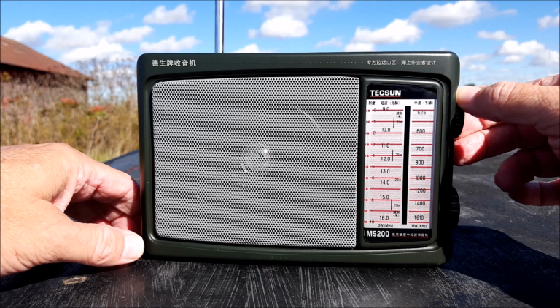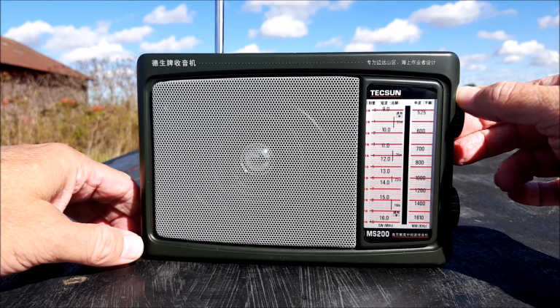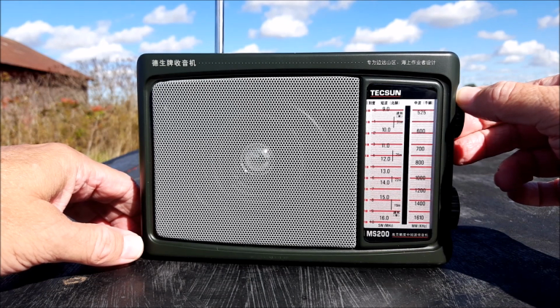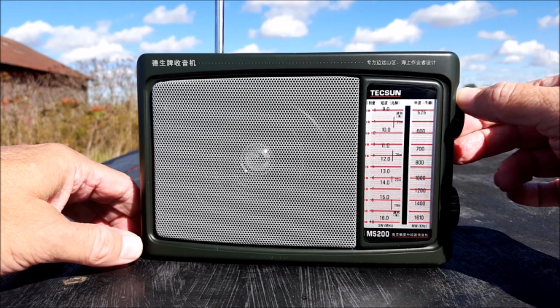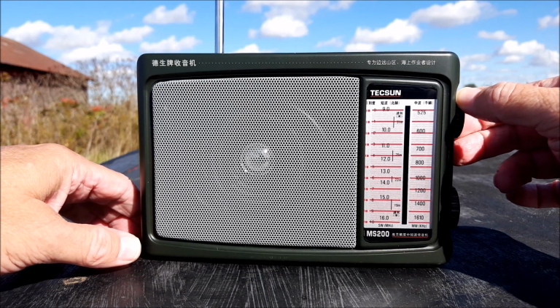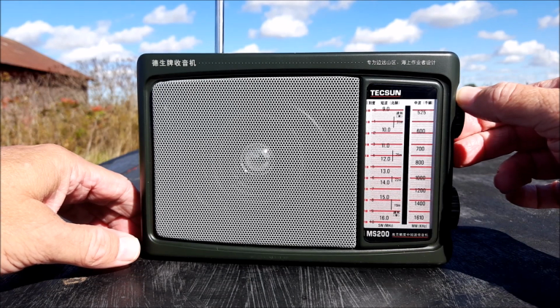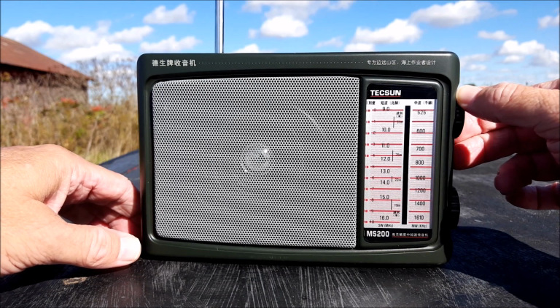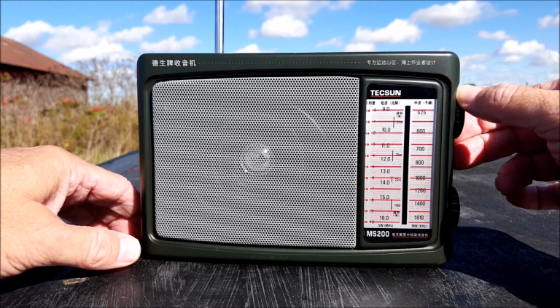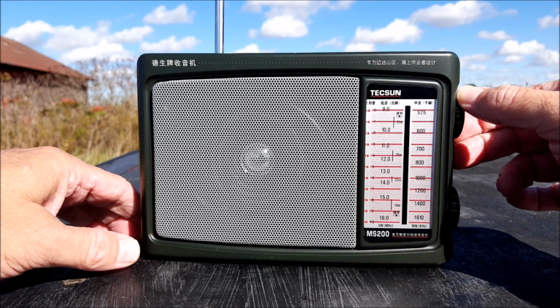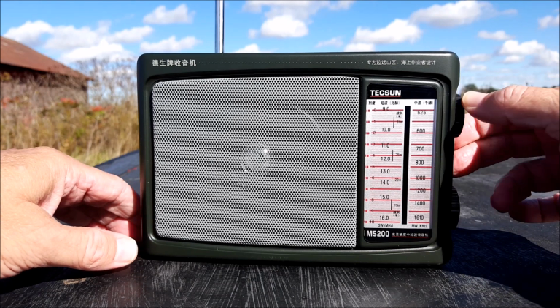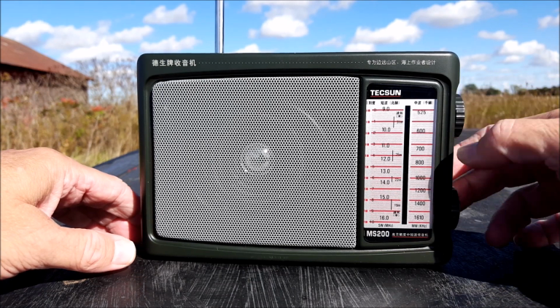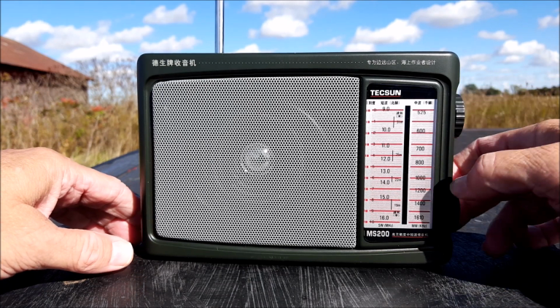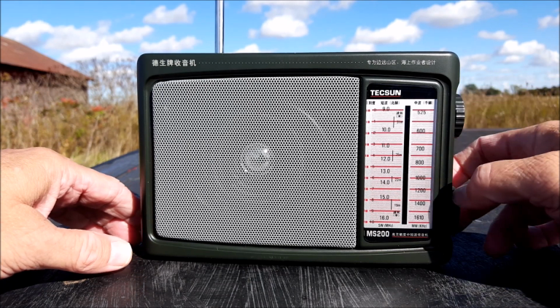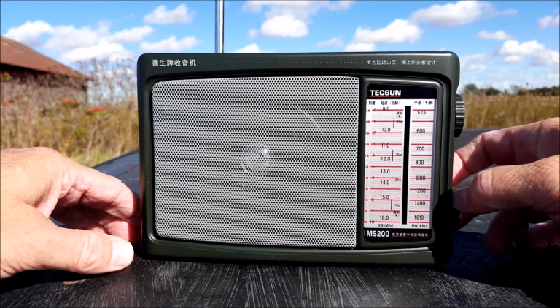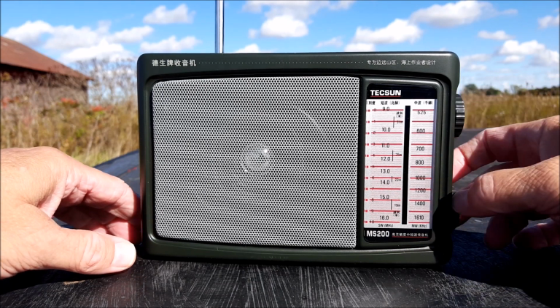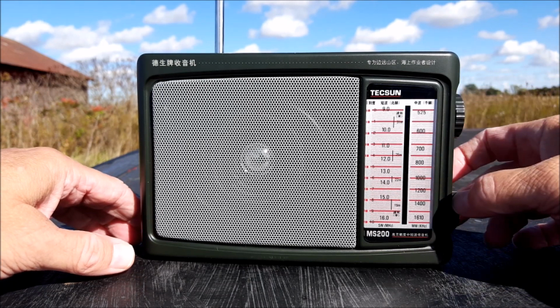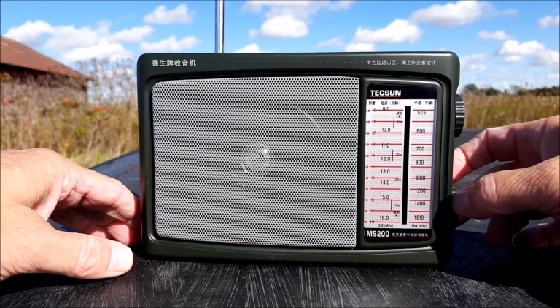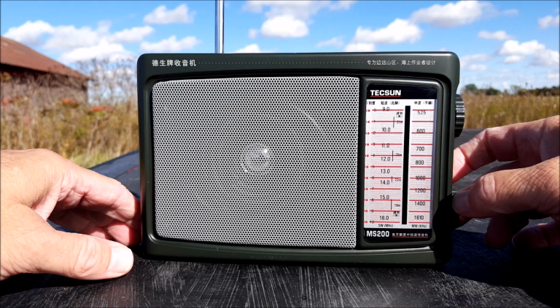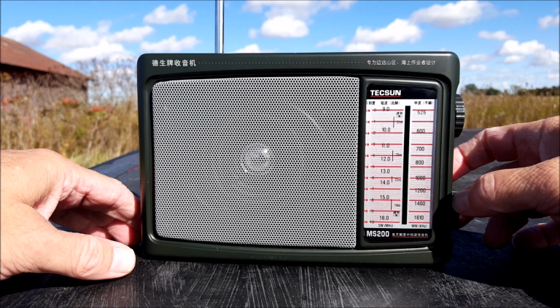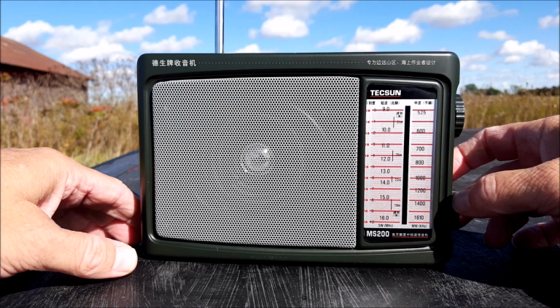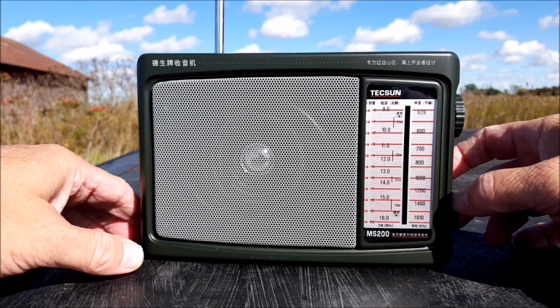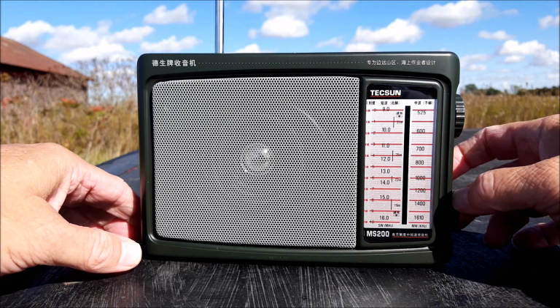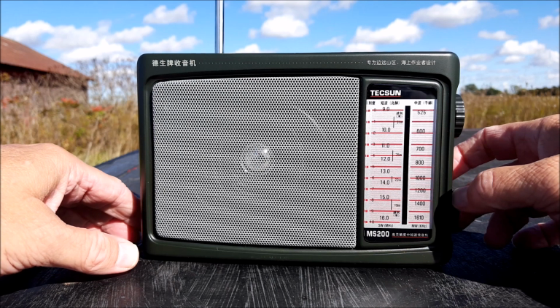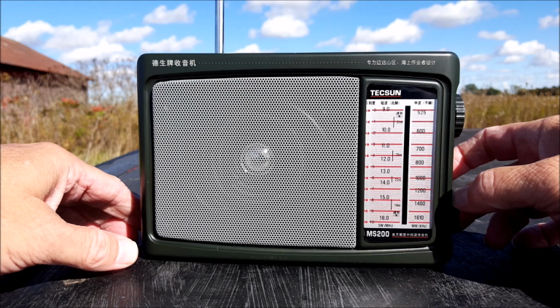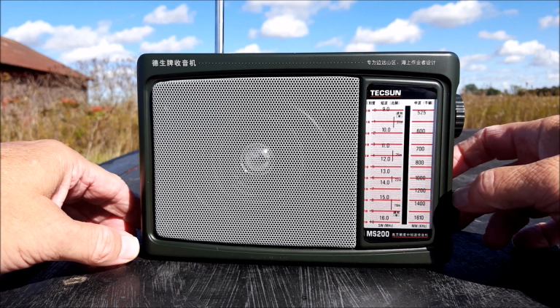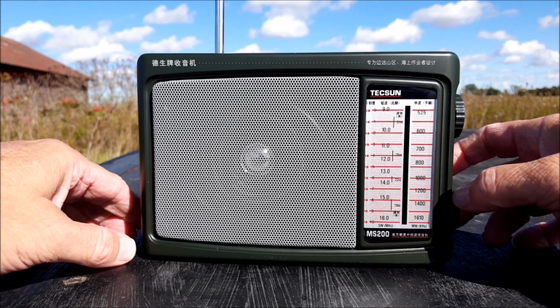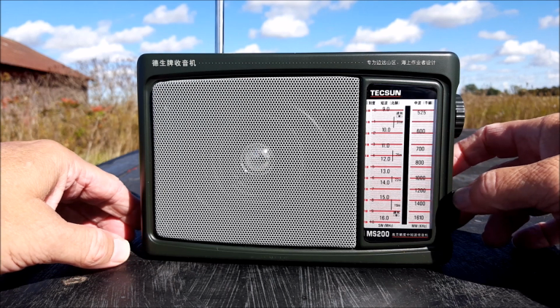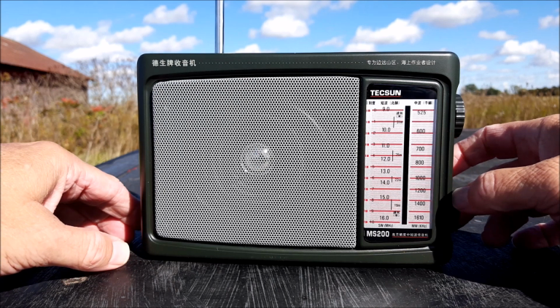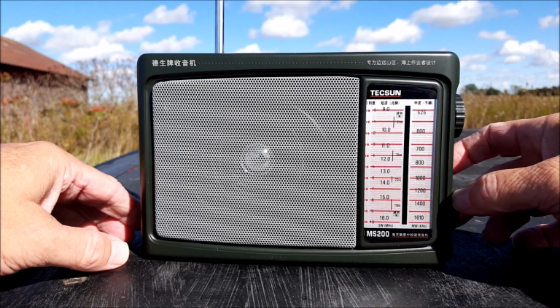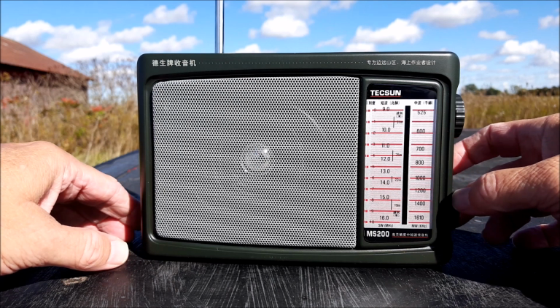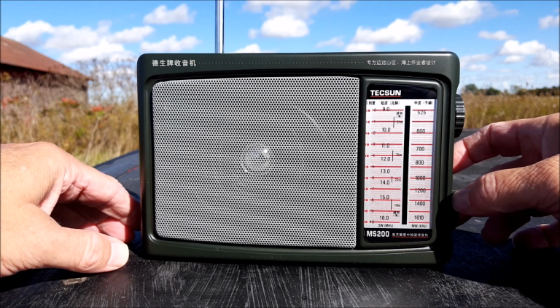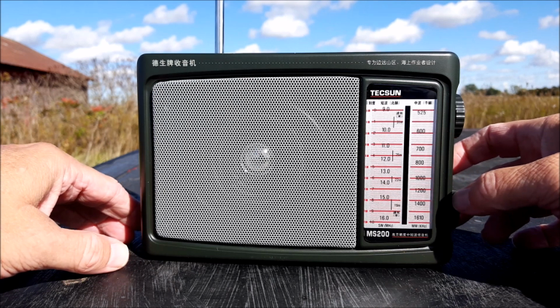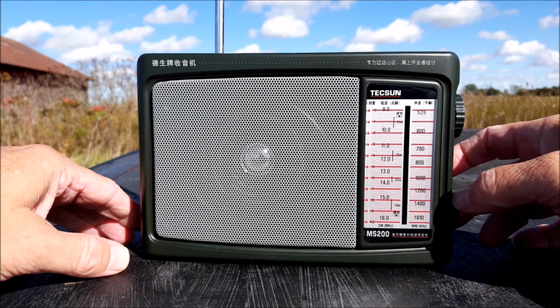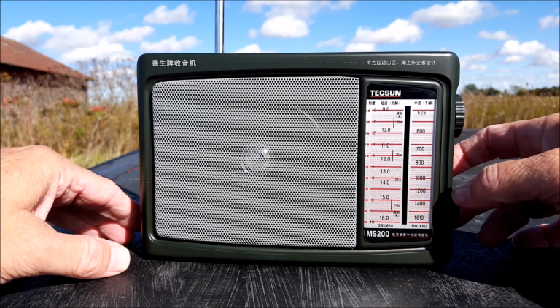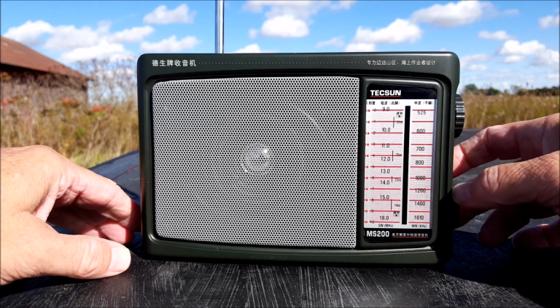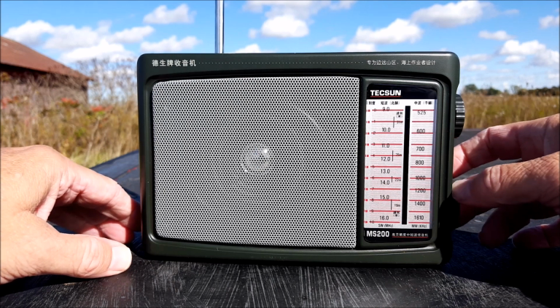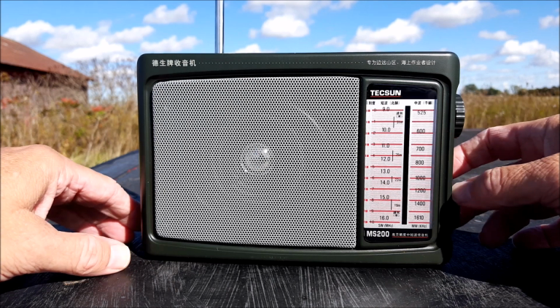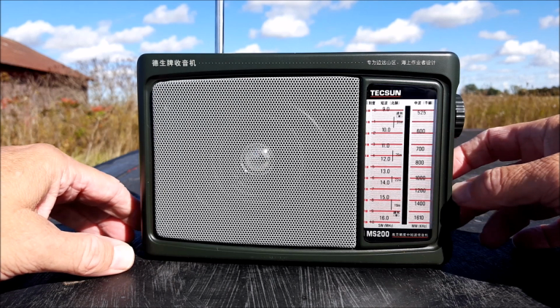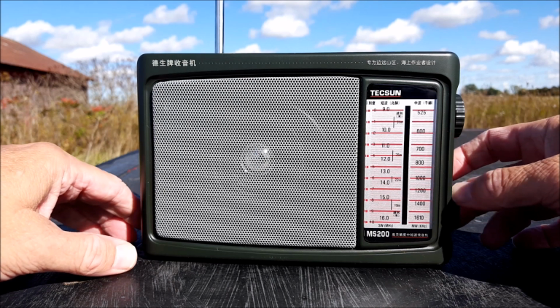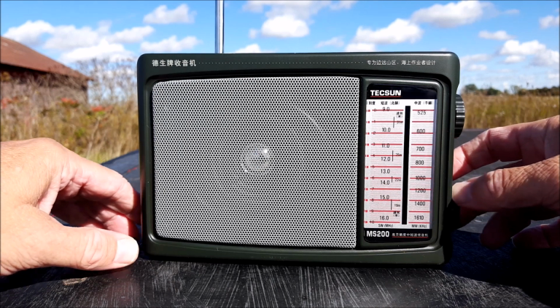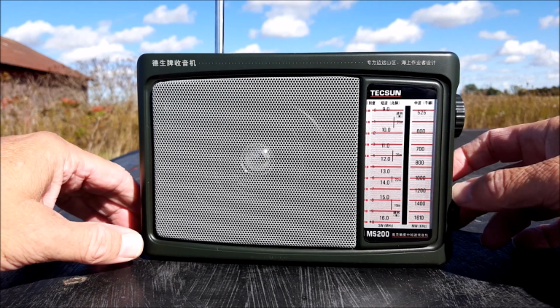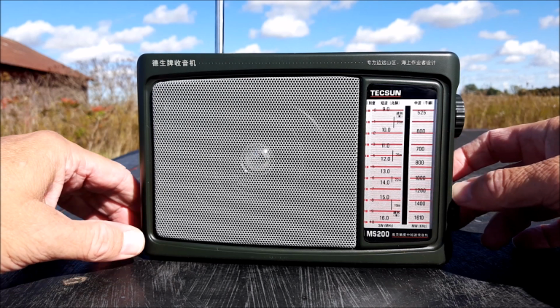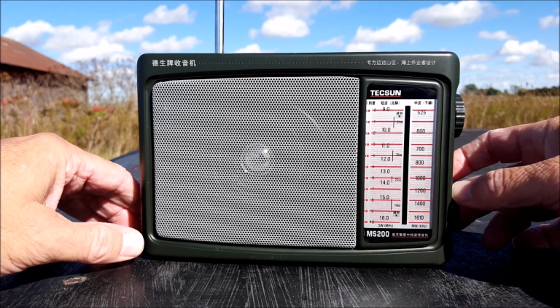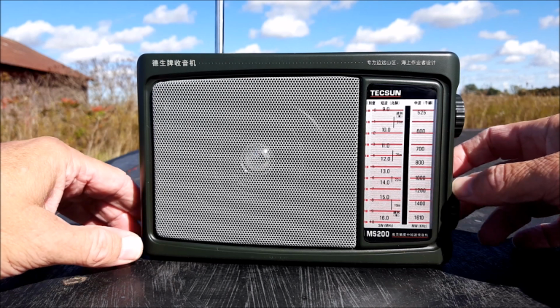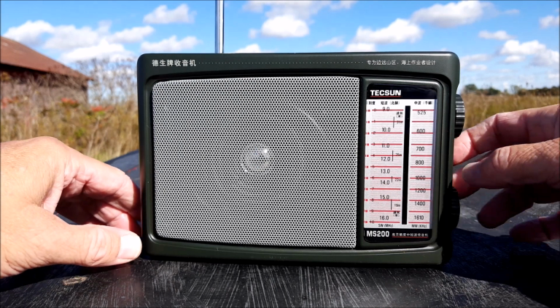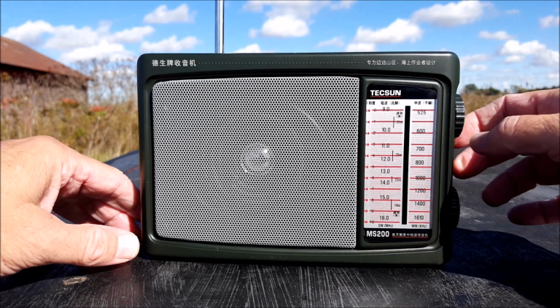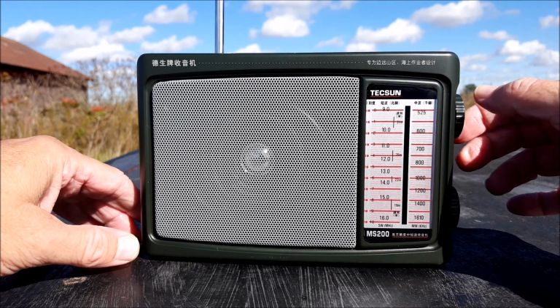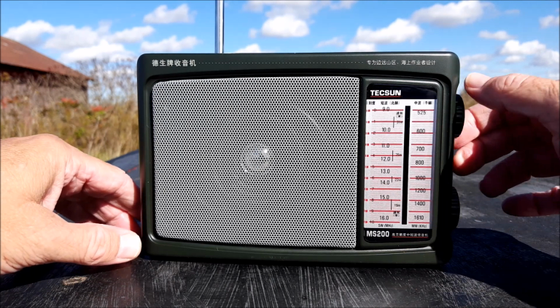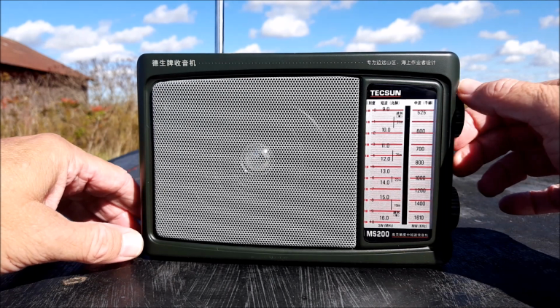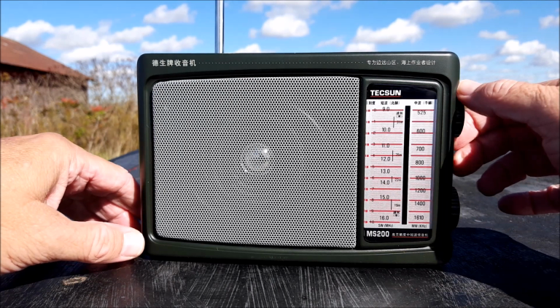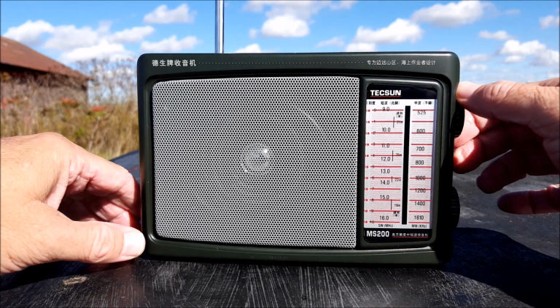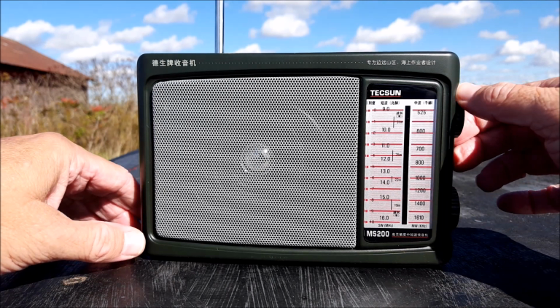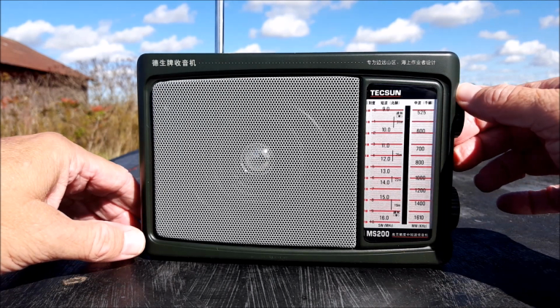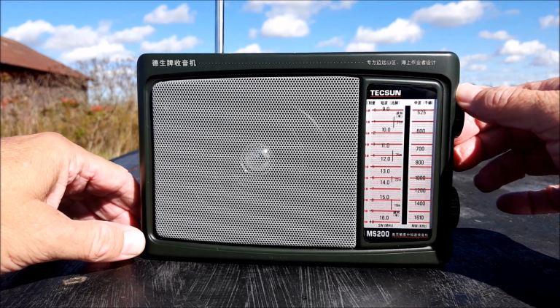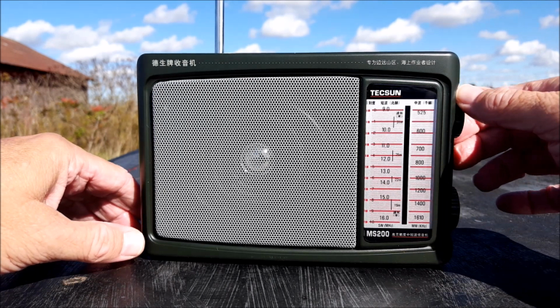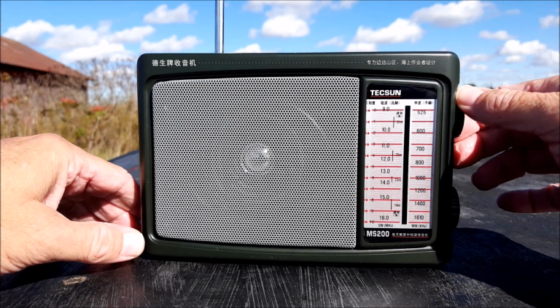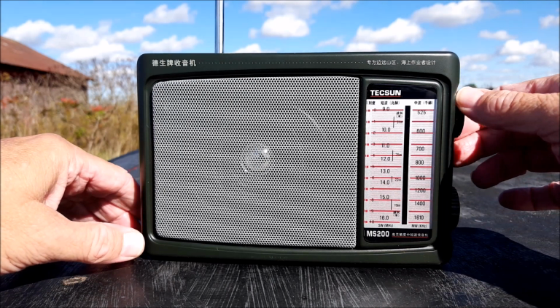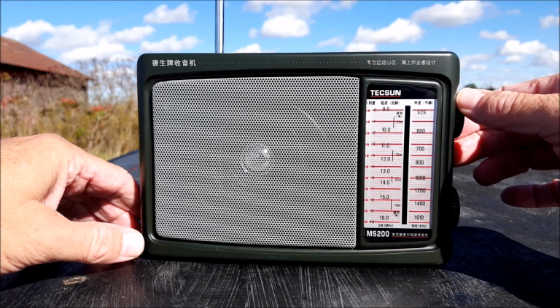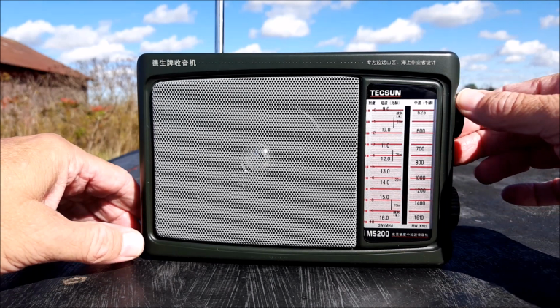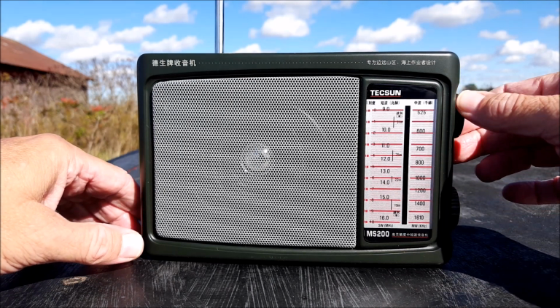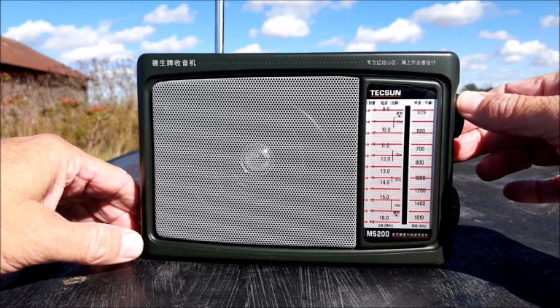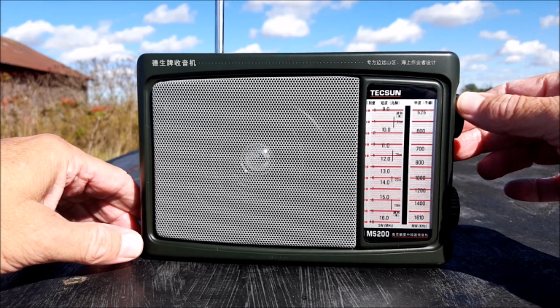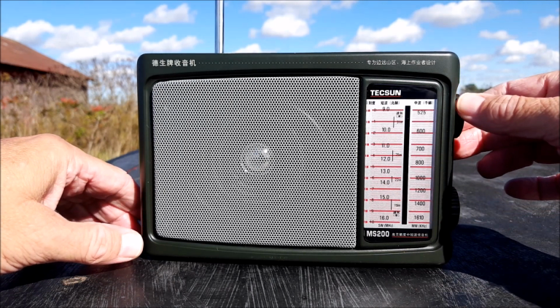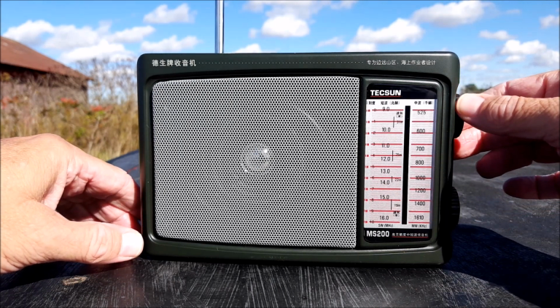It may just not be the most aligned thing on earth. Of course if you're just spinning the dial just to listen, it doesn't matter much — it does, but it doesn't.